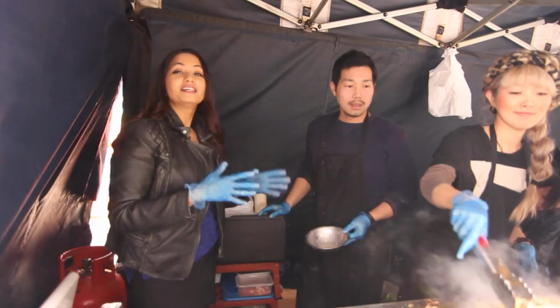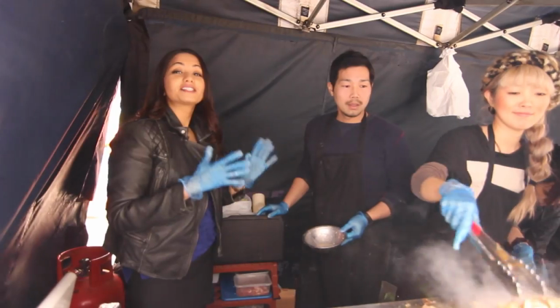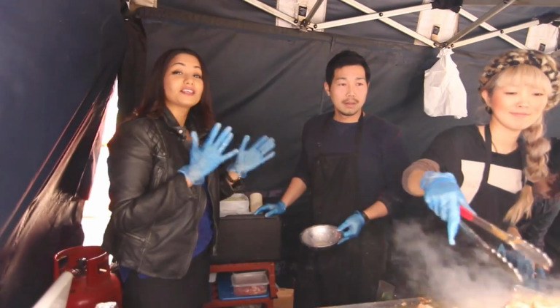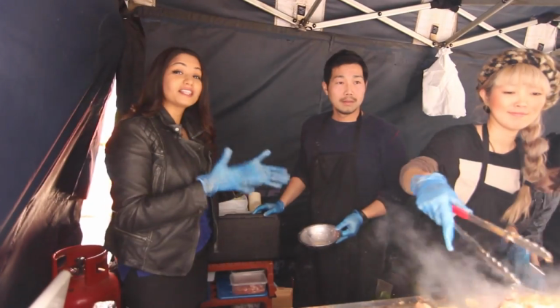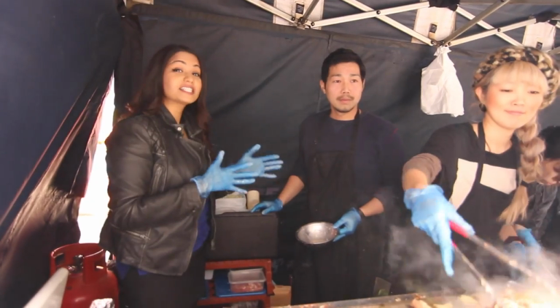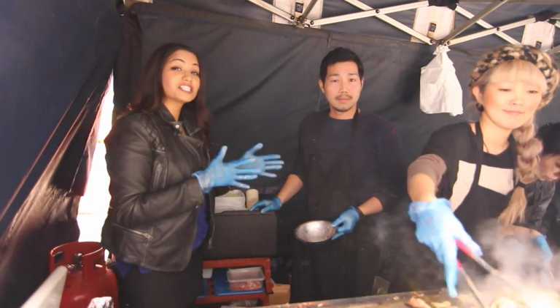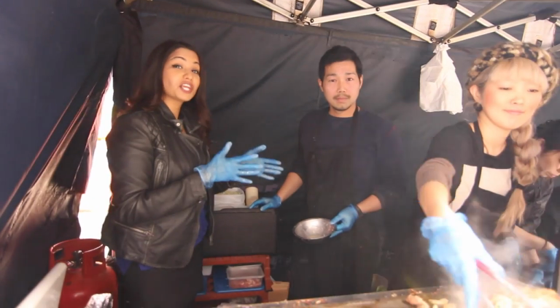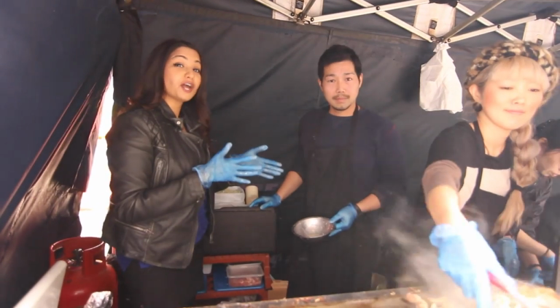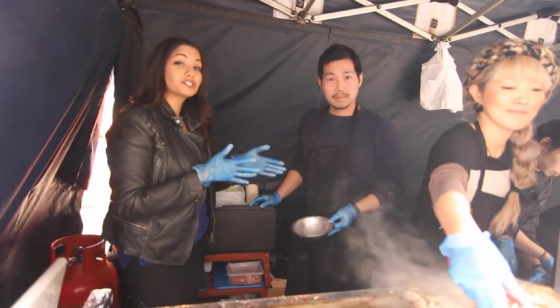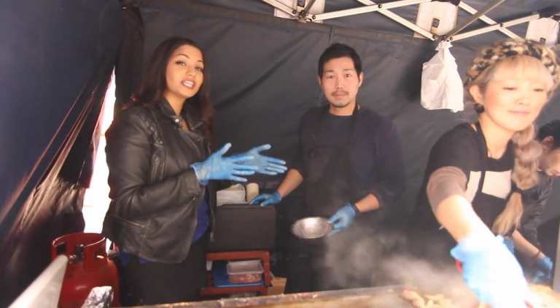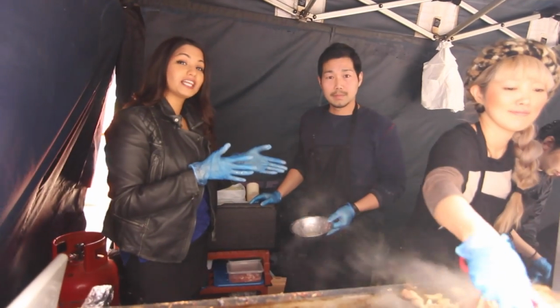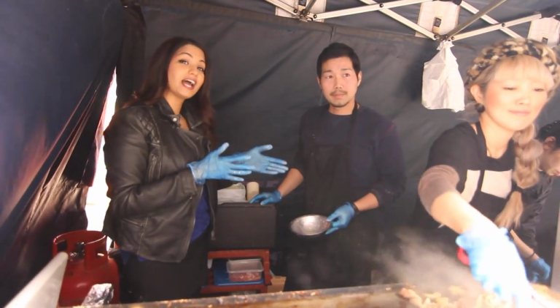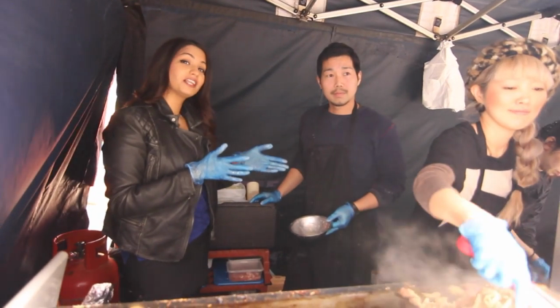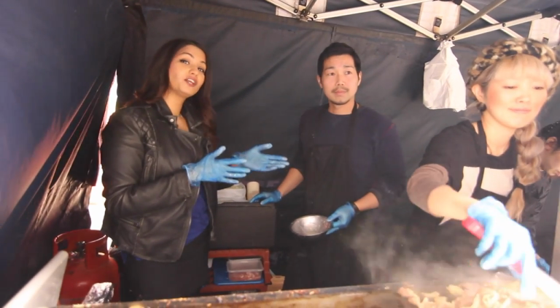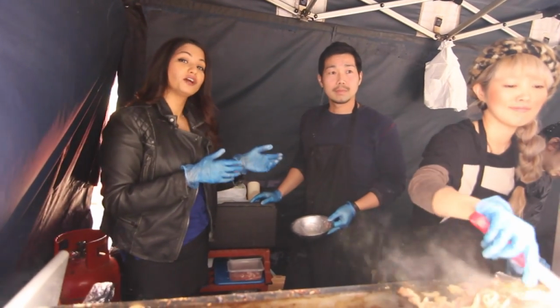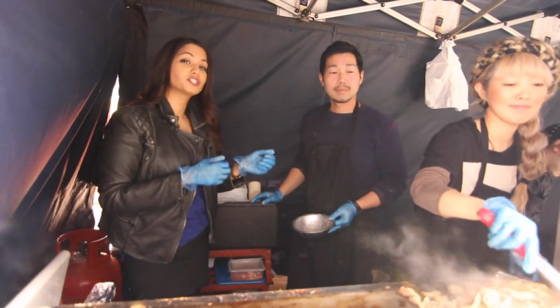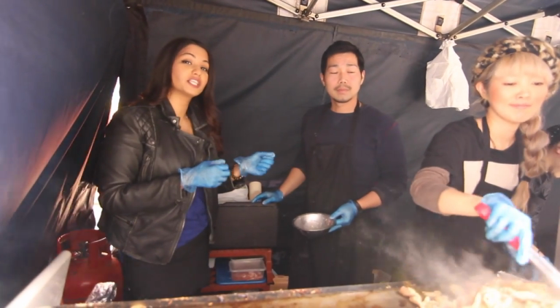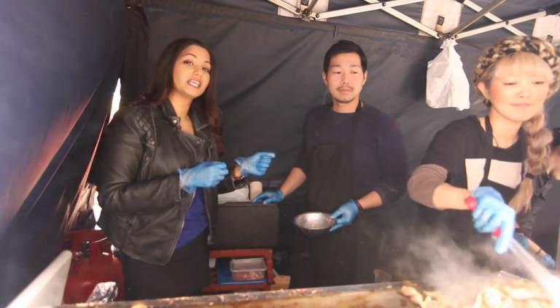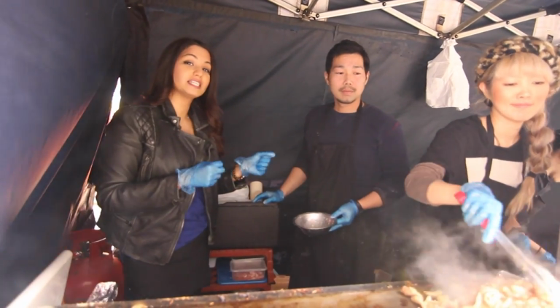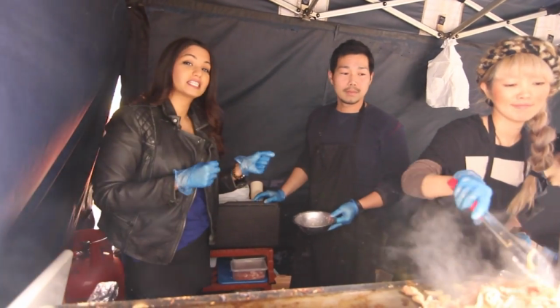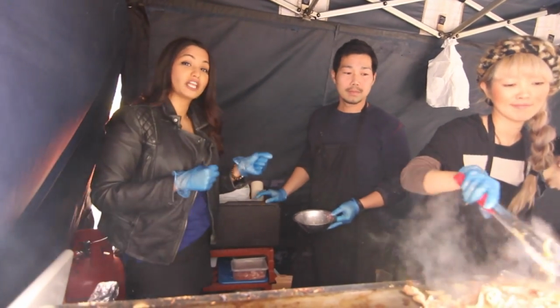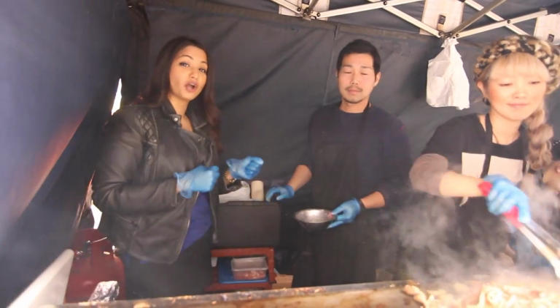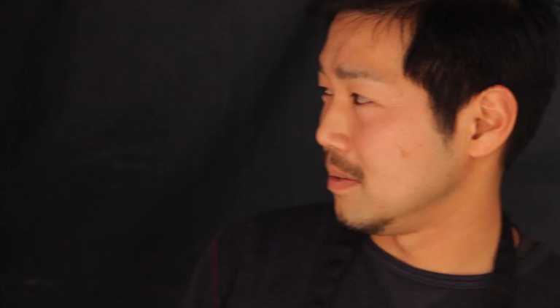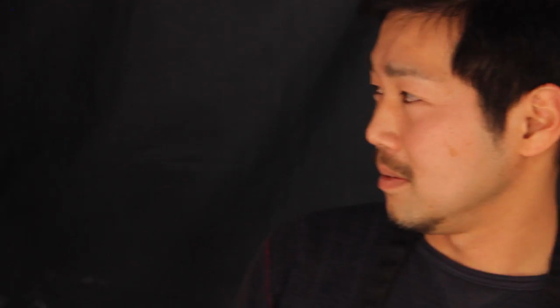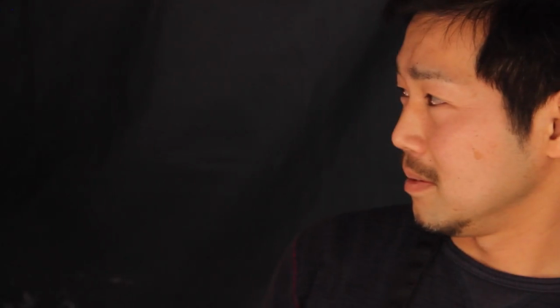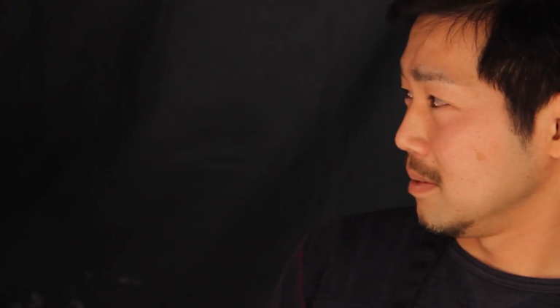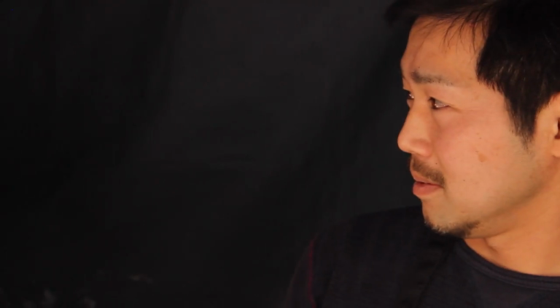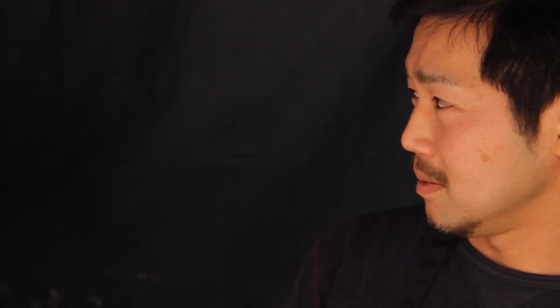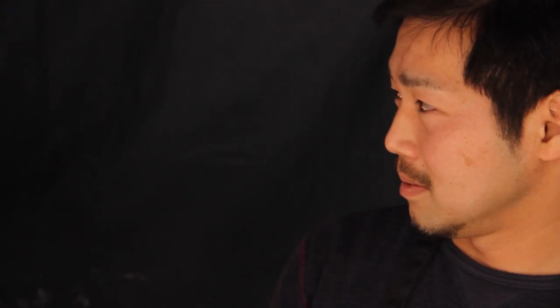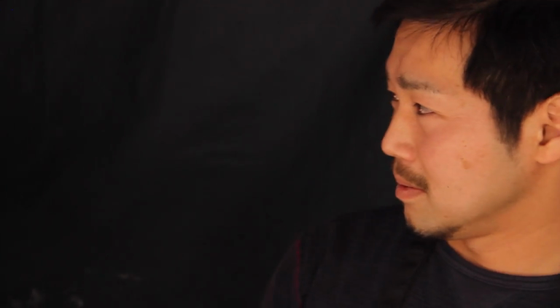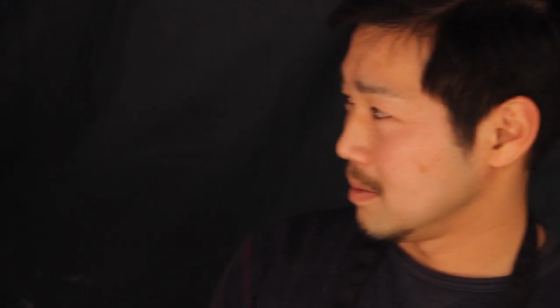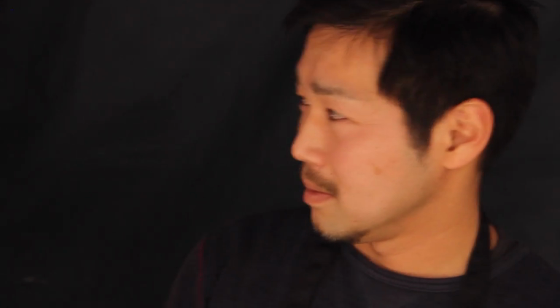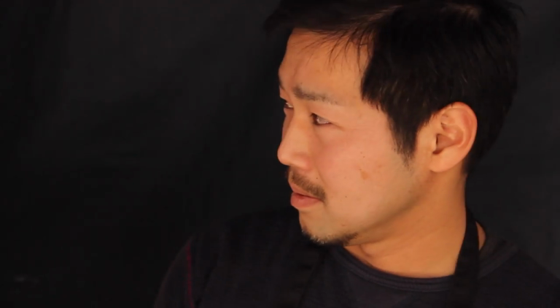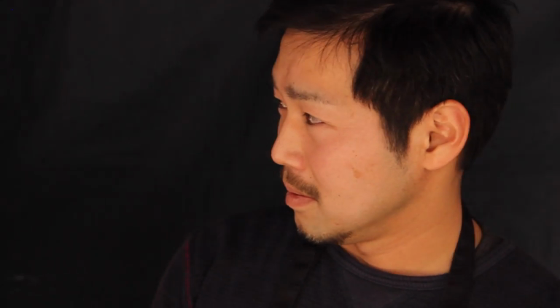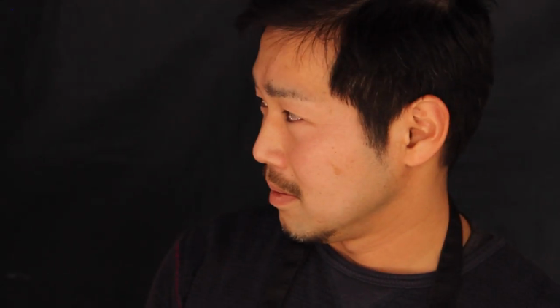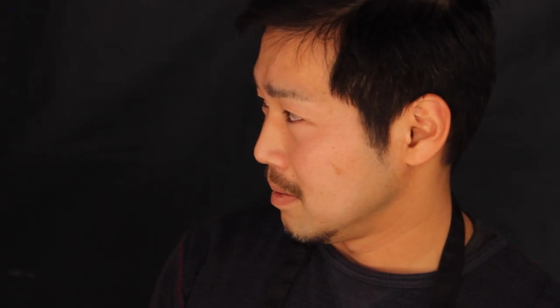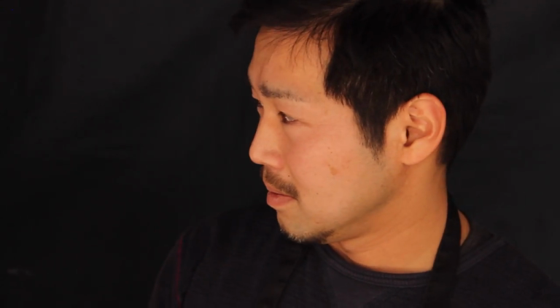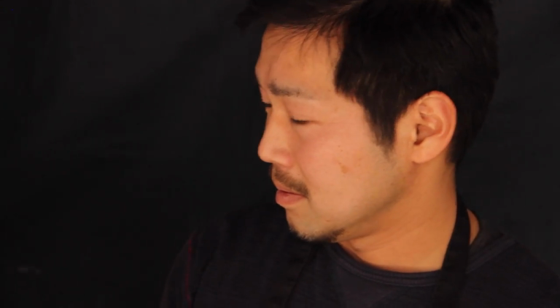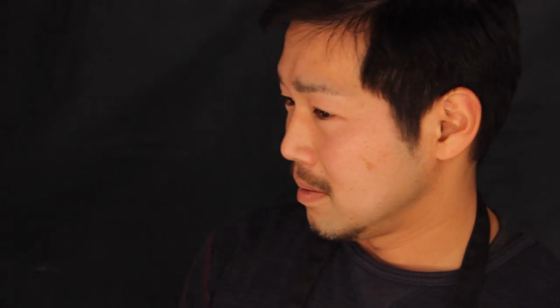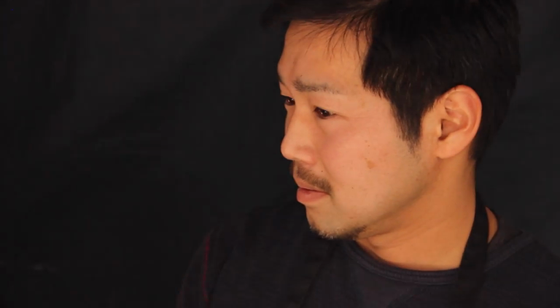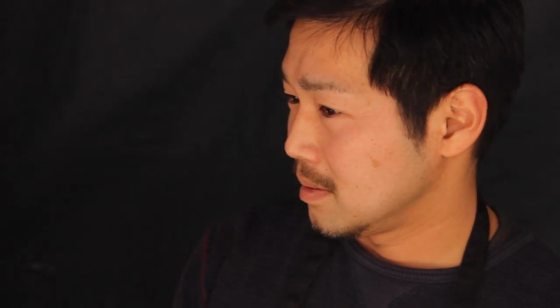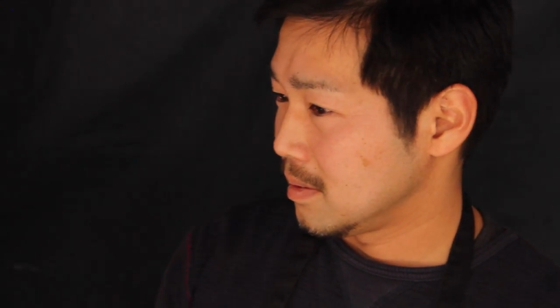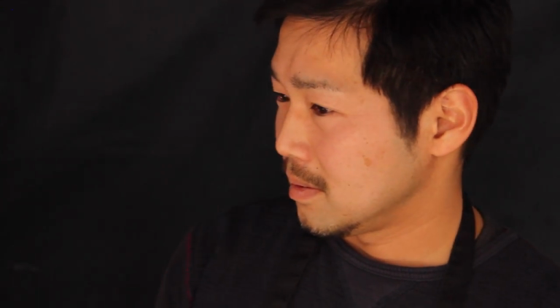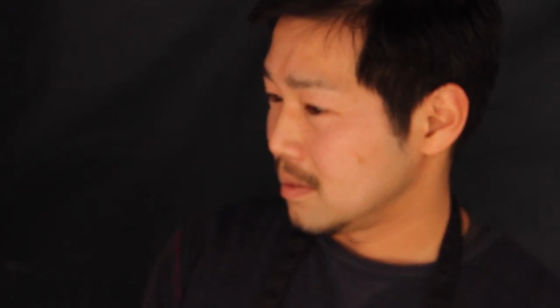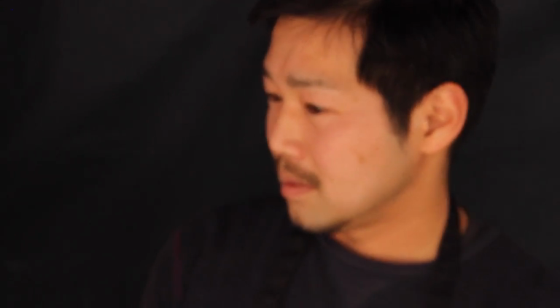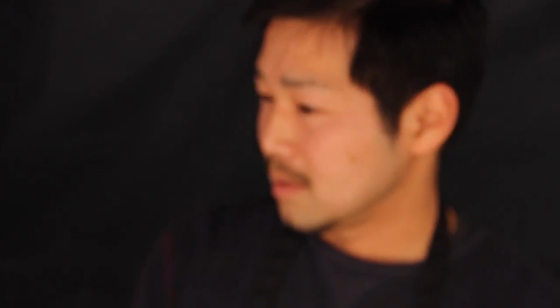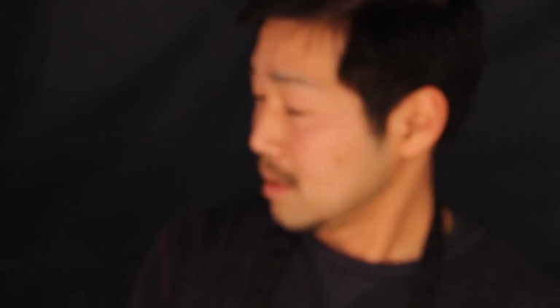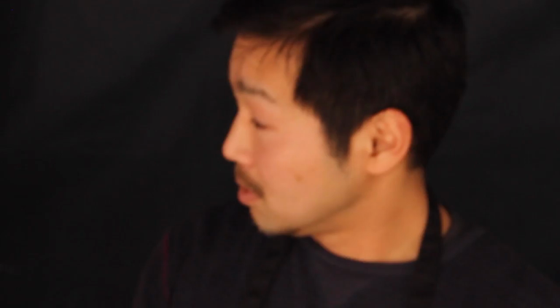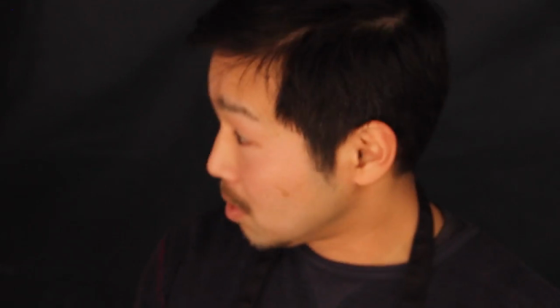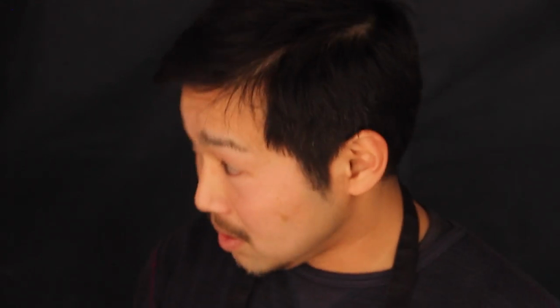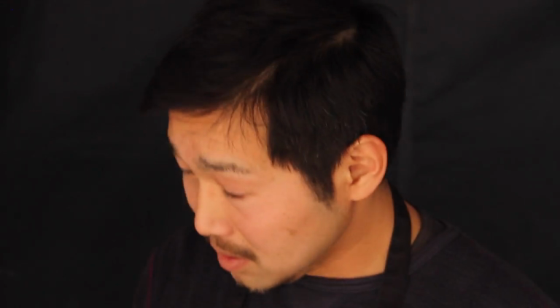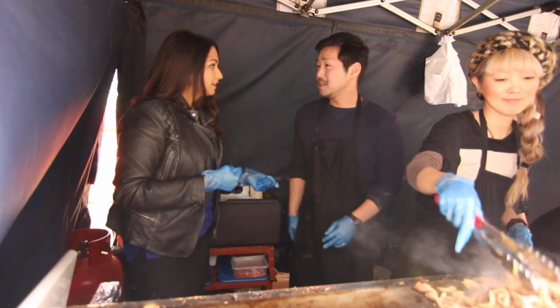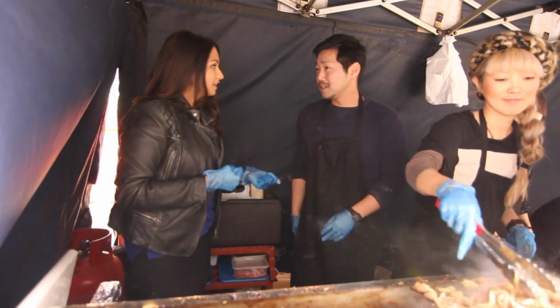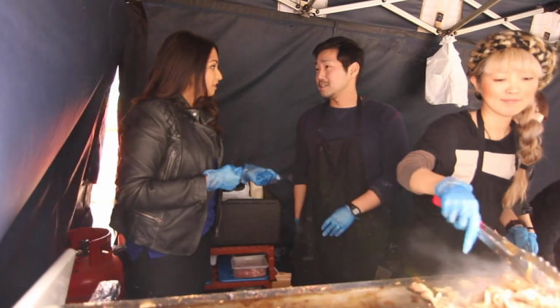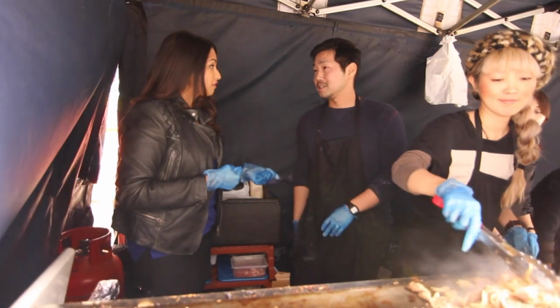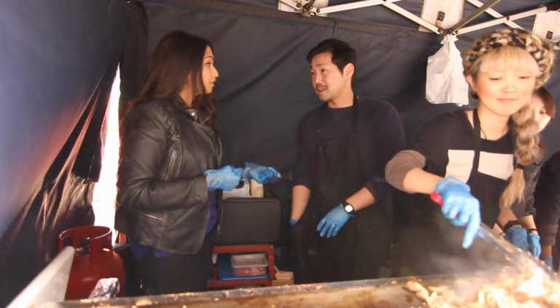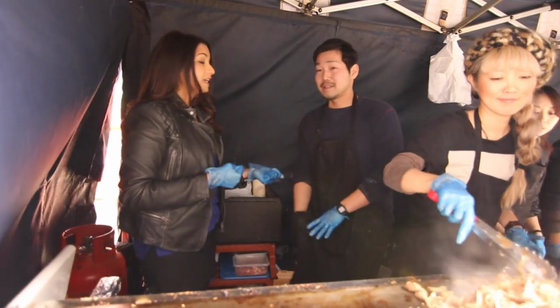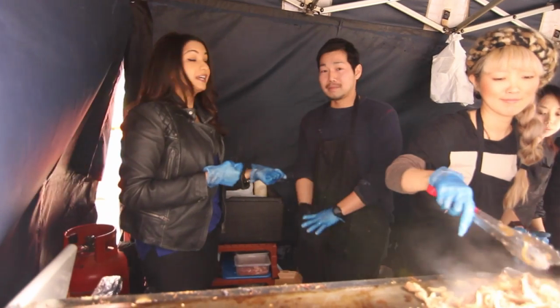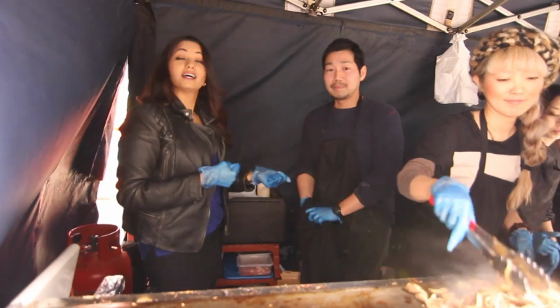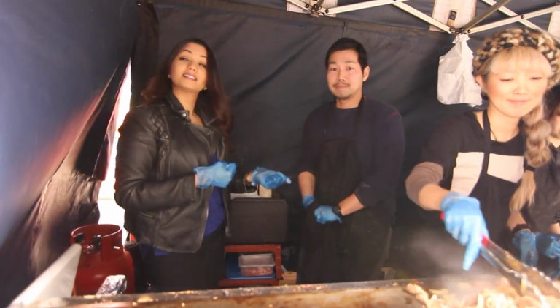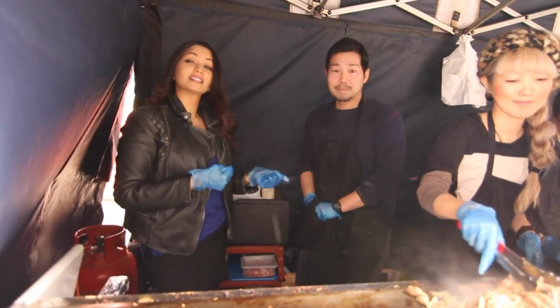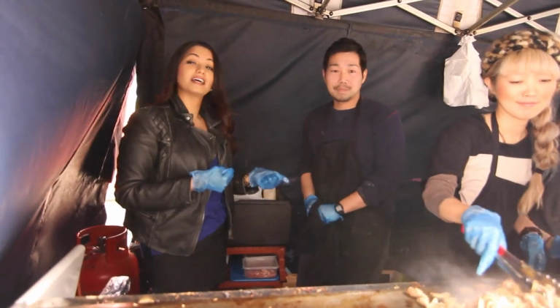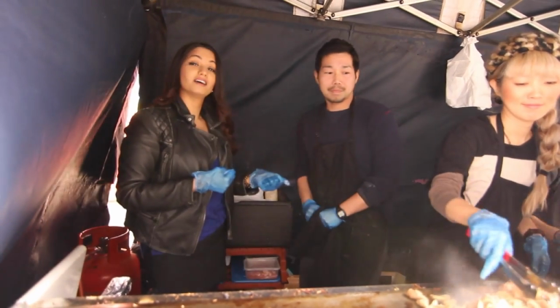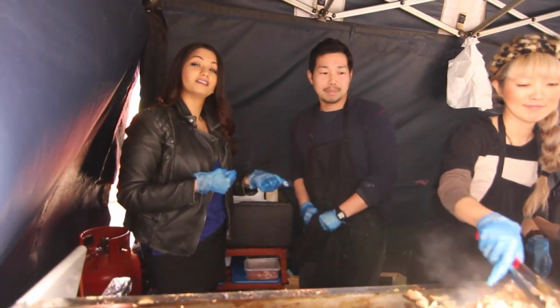This is Yoshi, and Yoshi is the owner of ZOO. He's had this place open for how many years now? Three years now.